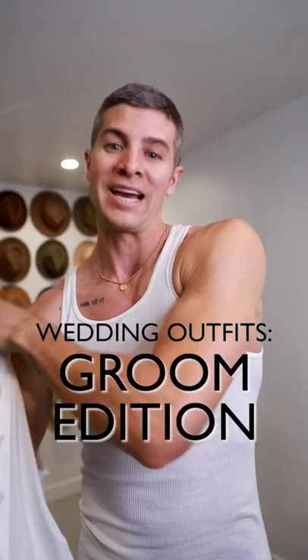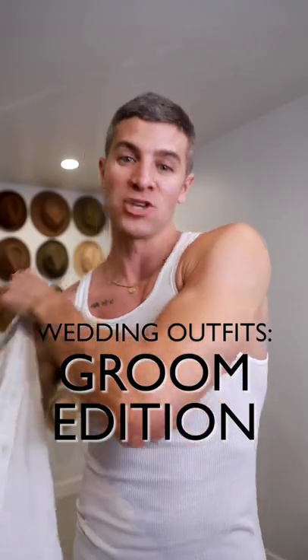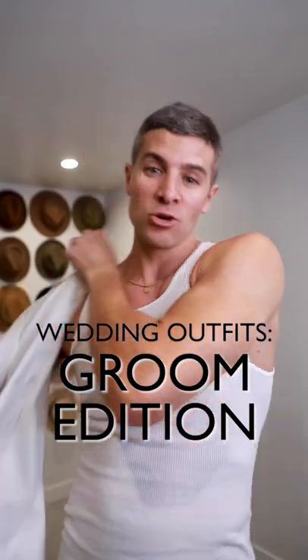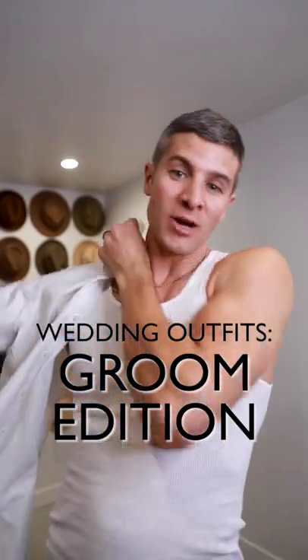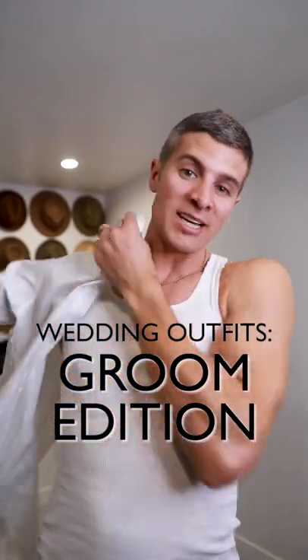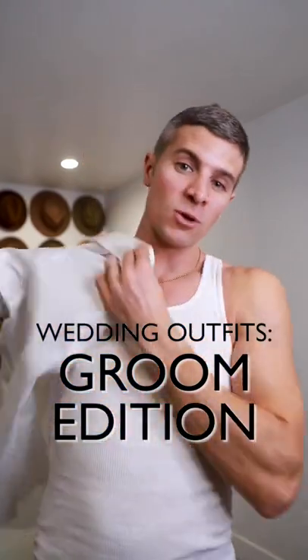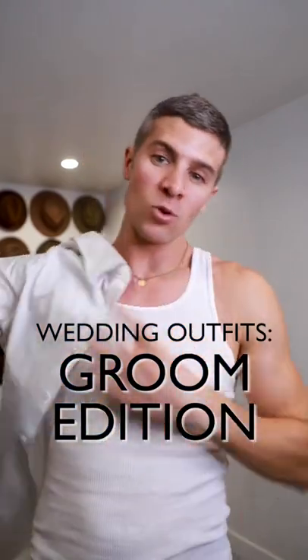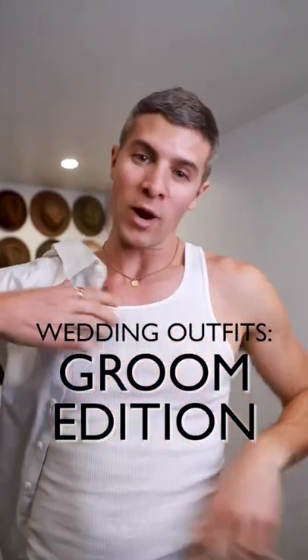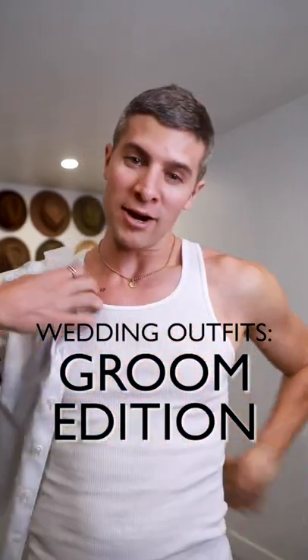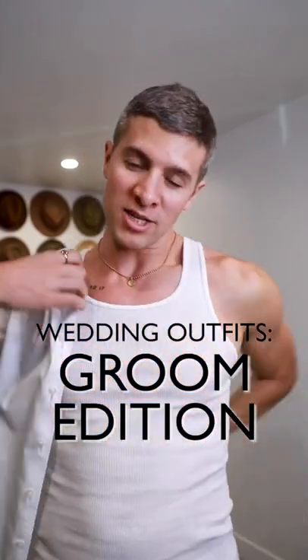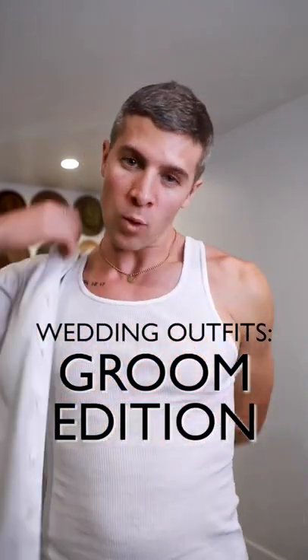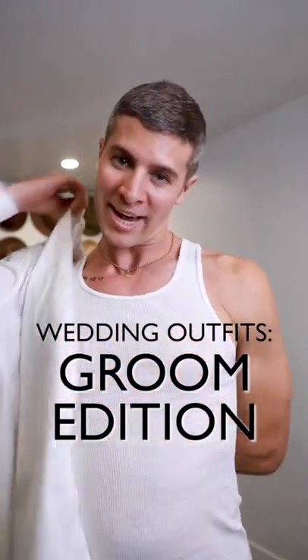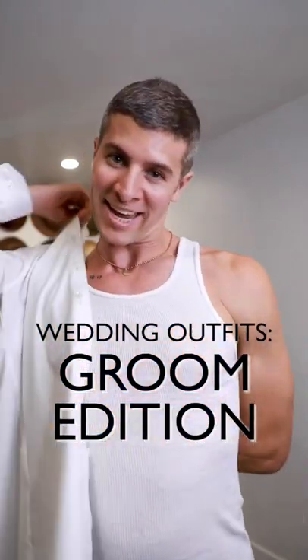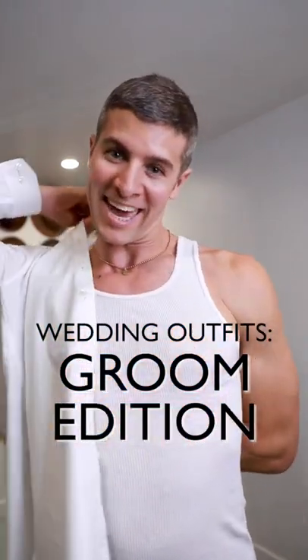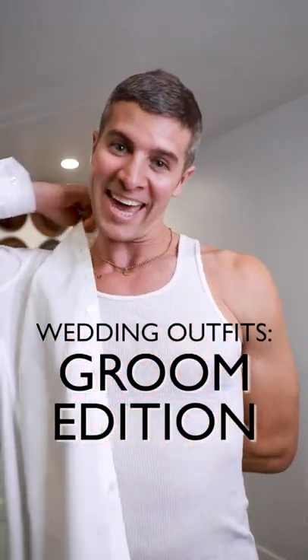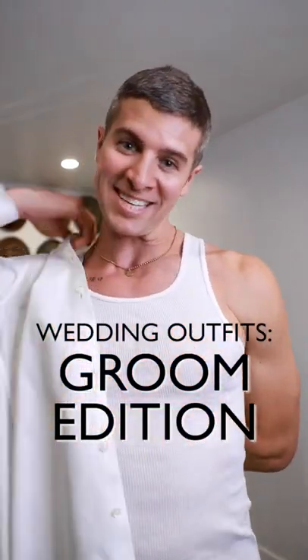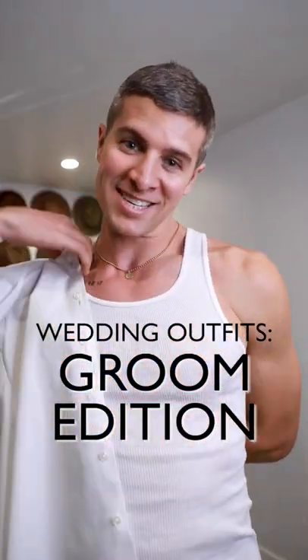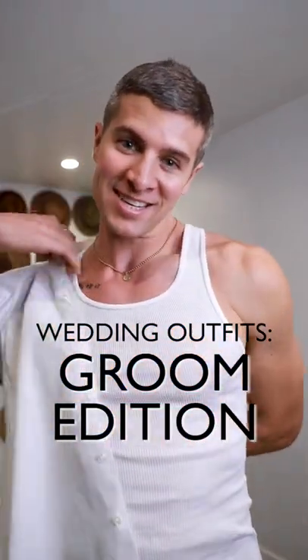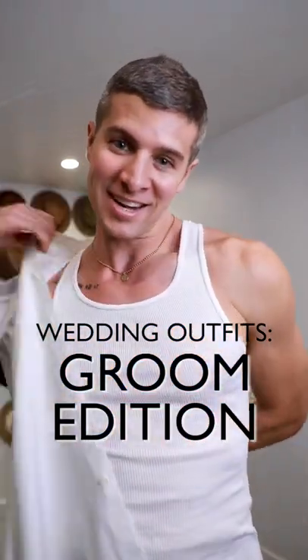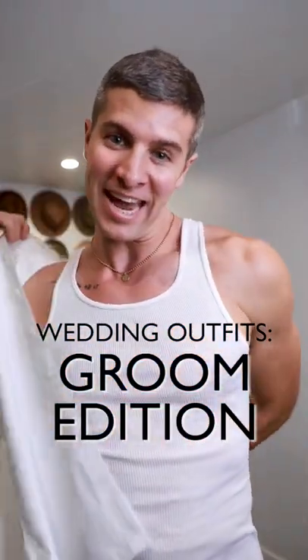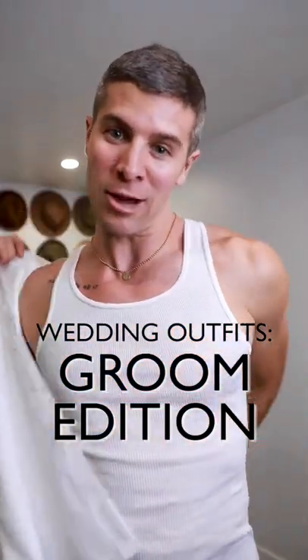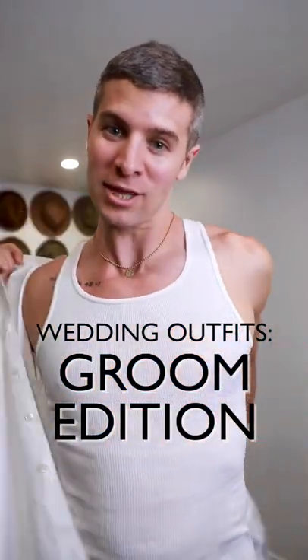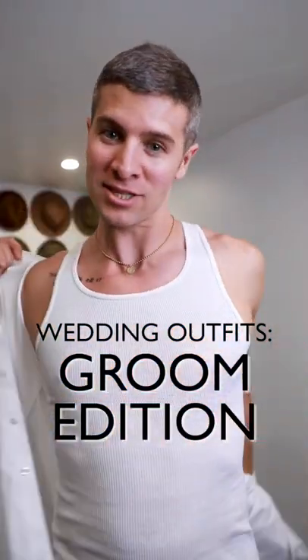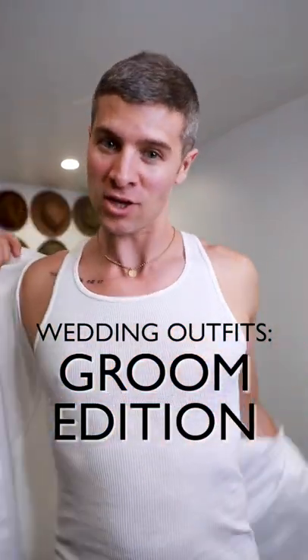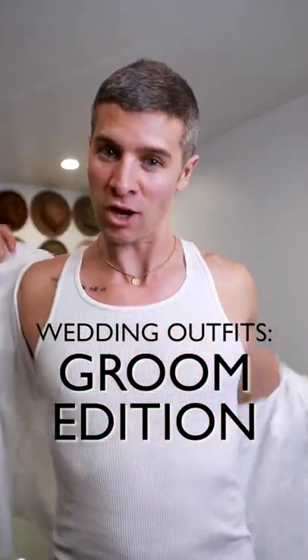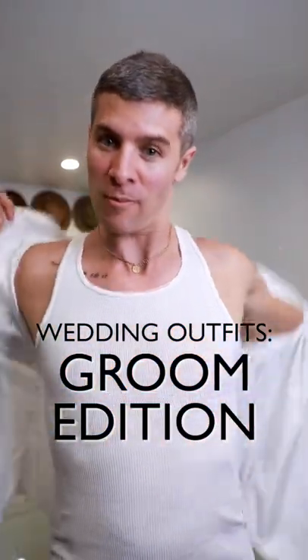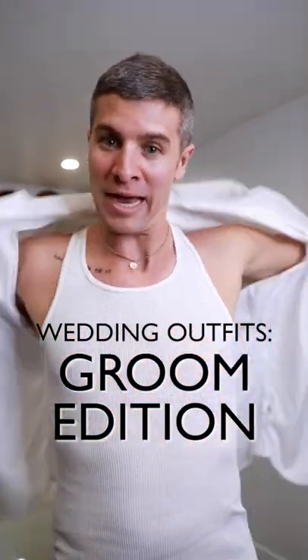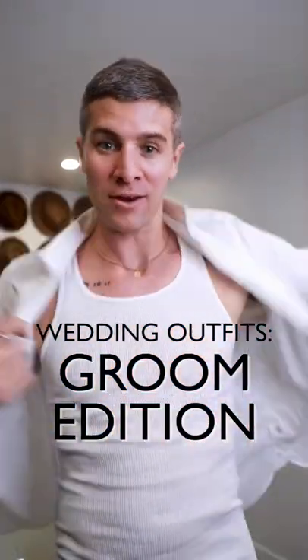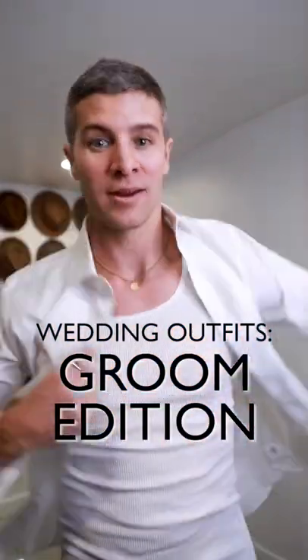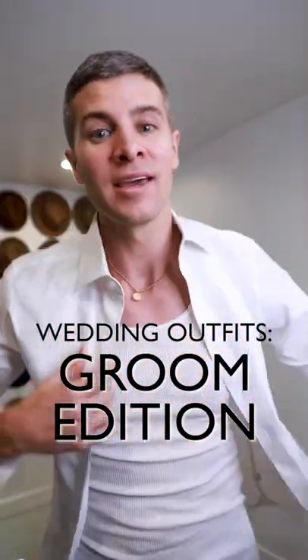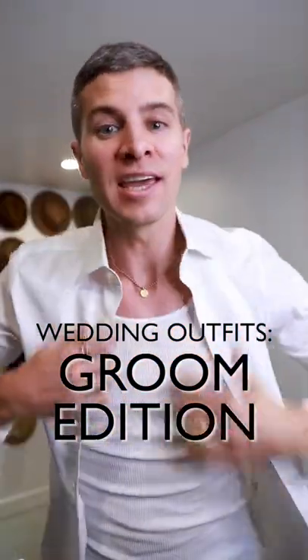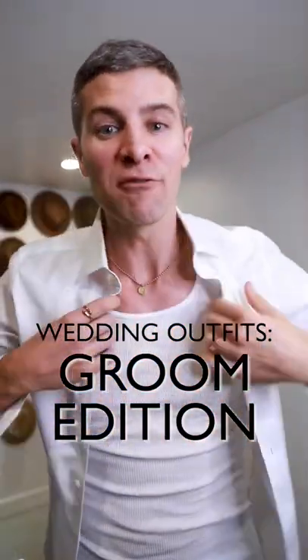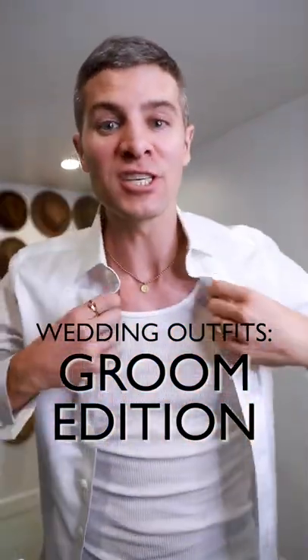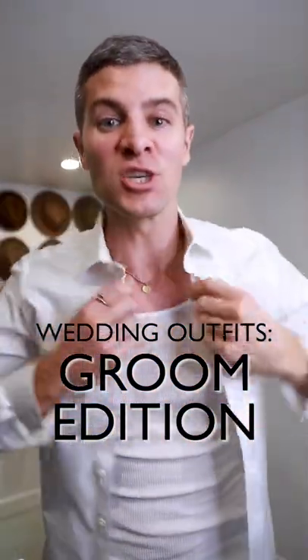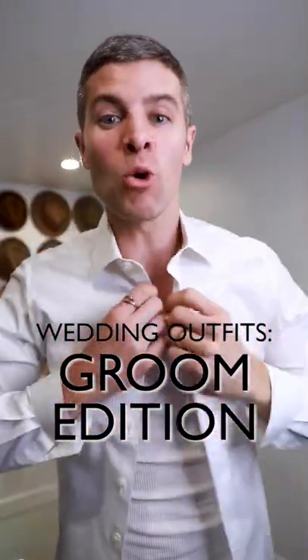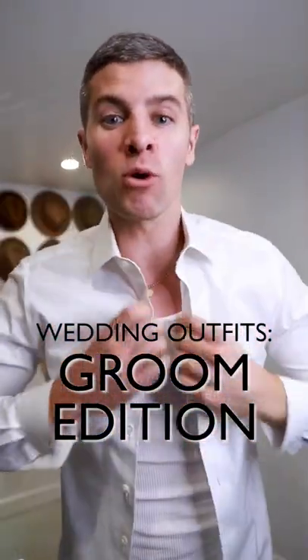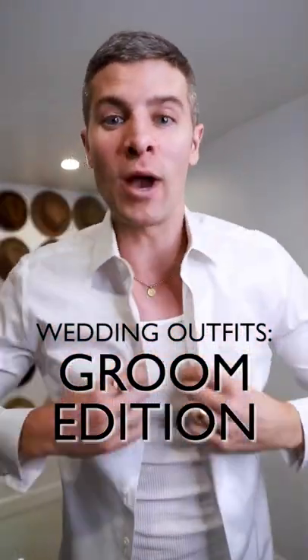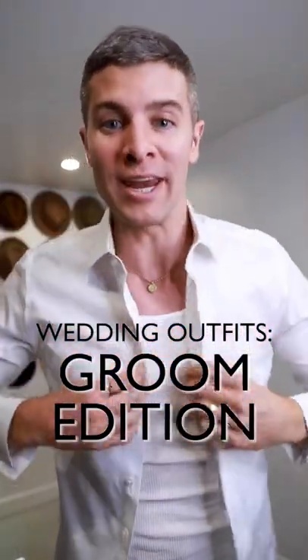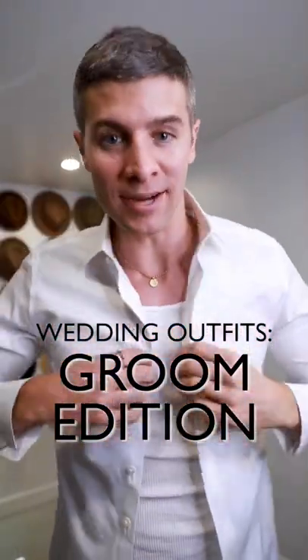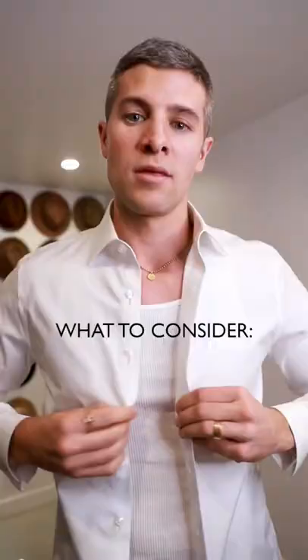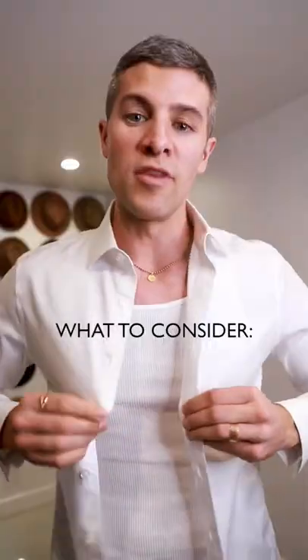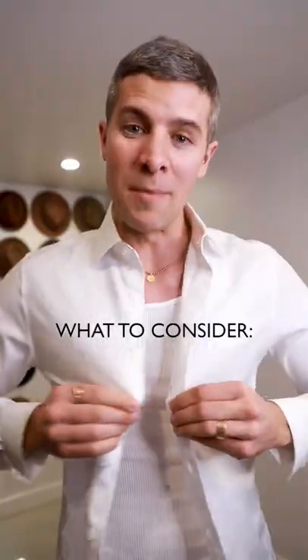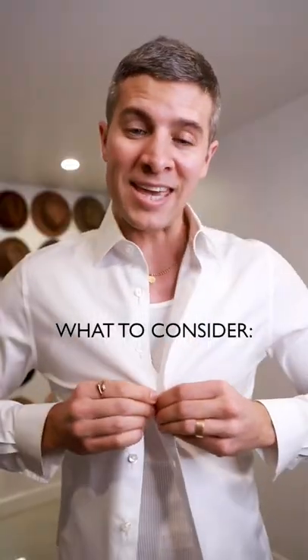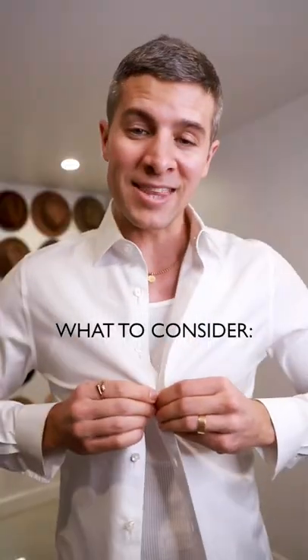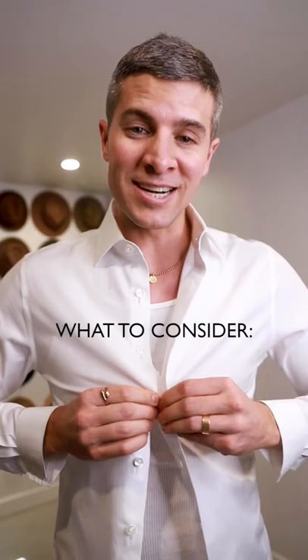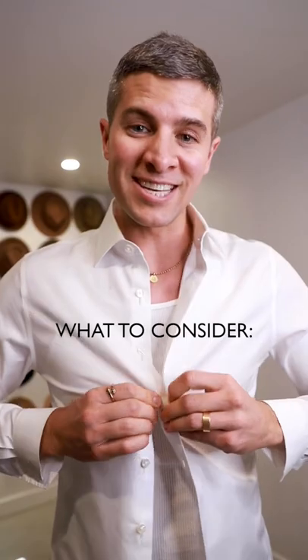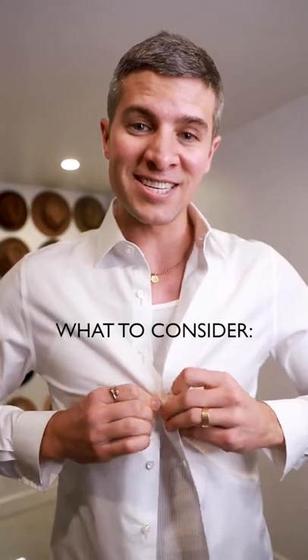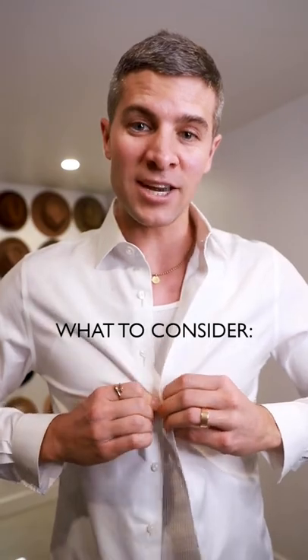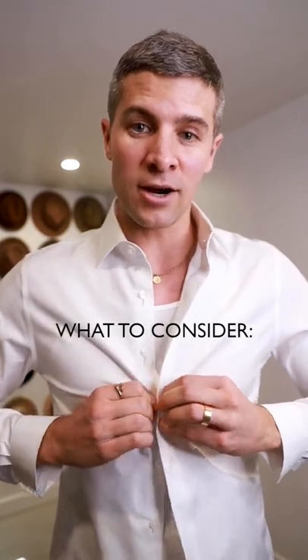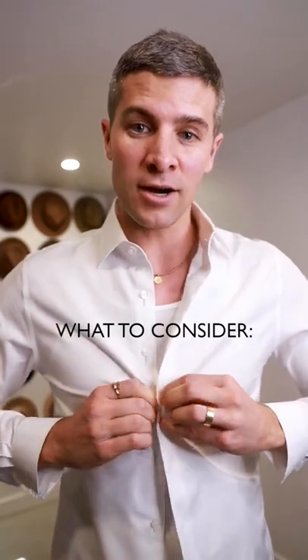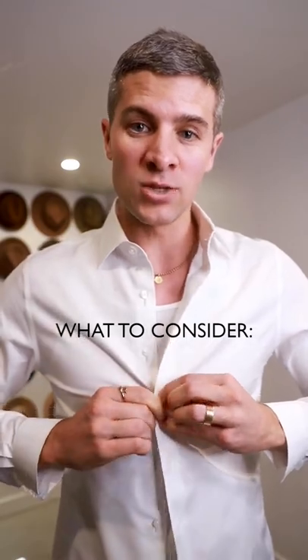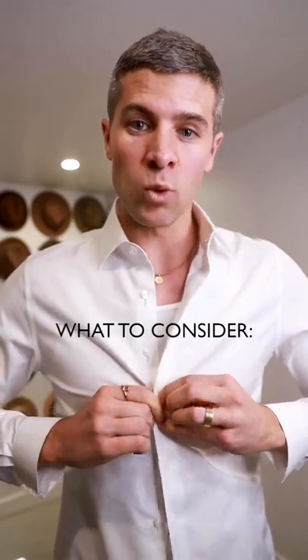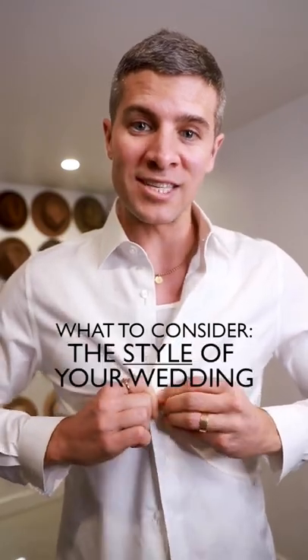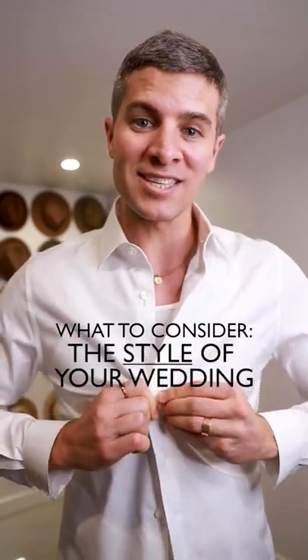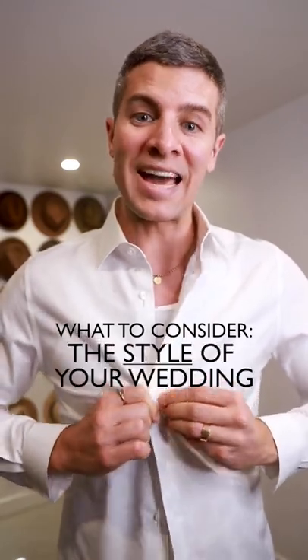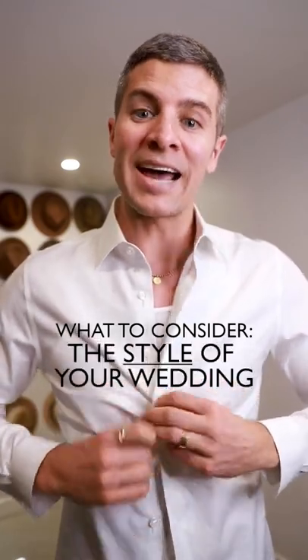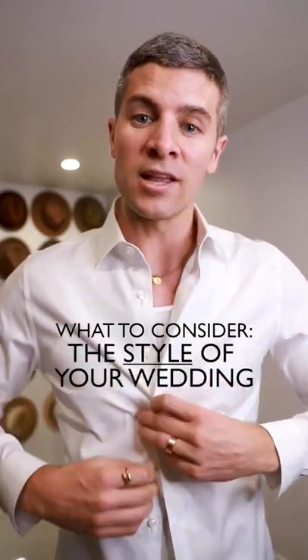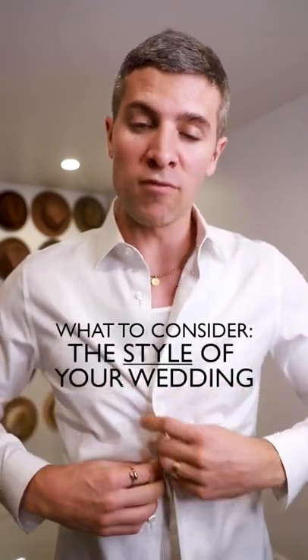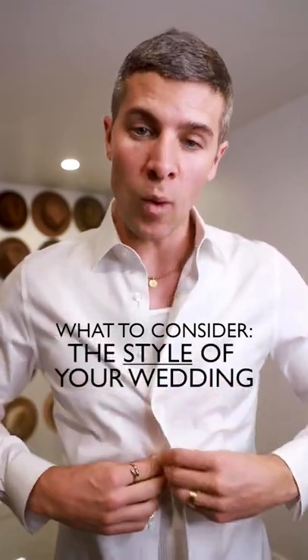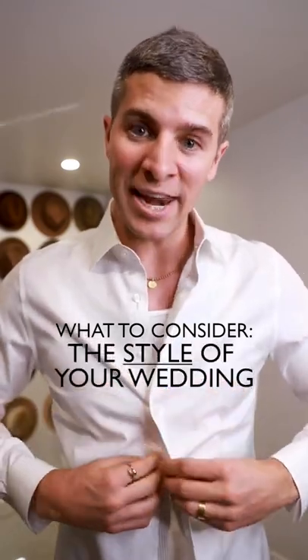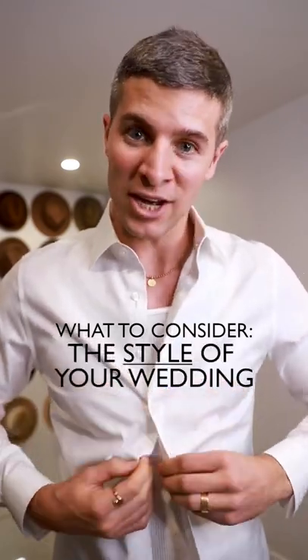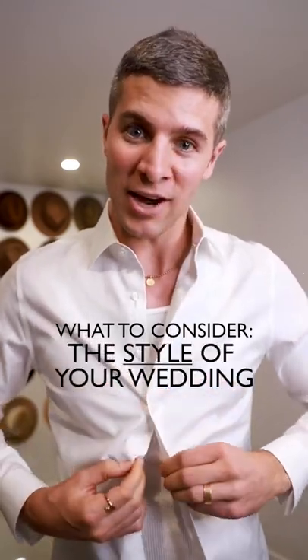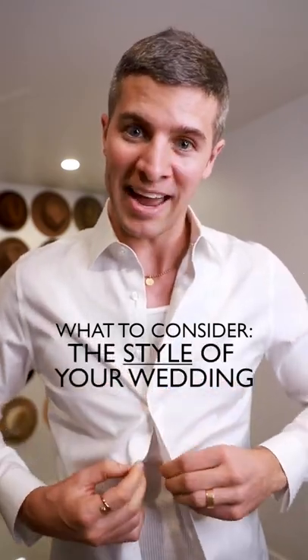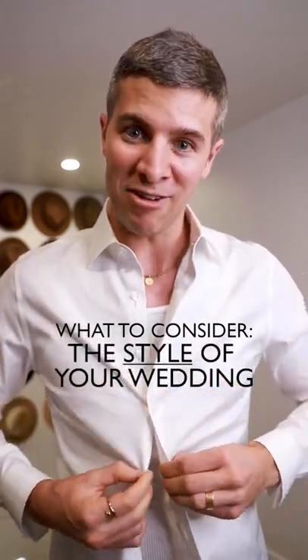I showed you guys what to wear as a wedding guest. Now let's talk about if it's your wedding. The main thing to consider is what style of wedding you're having.